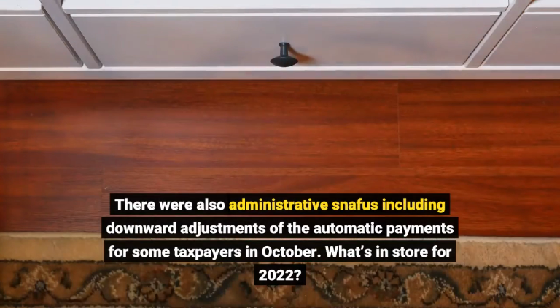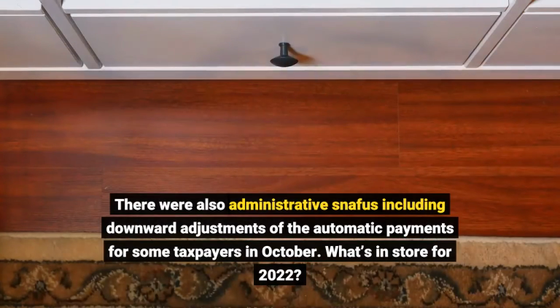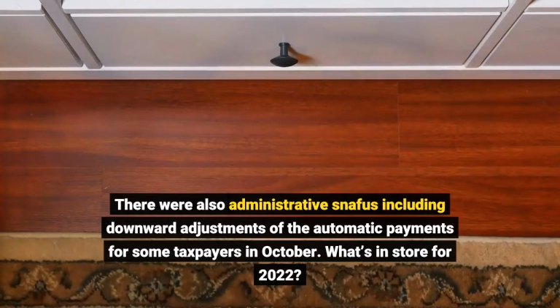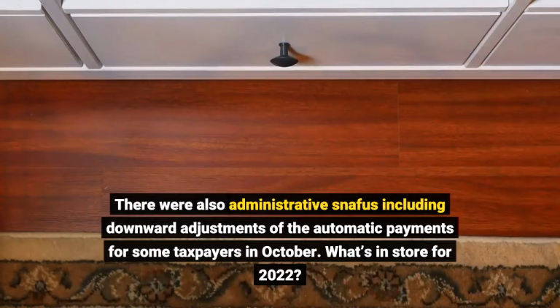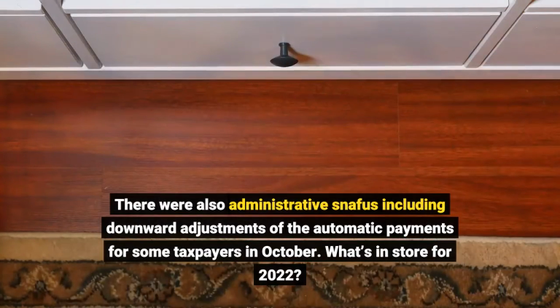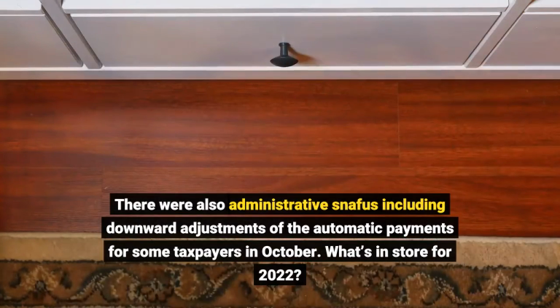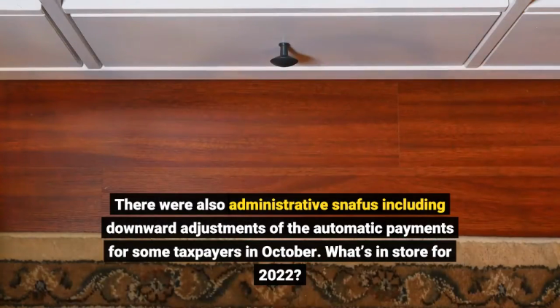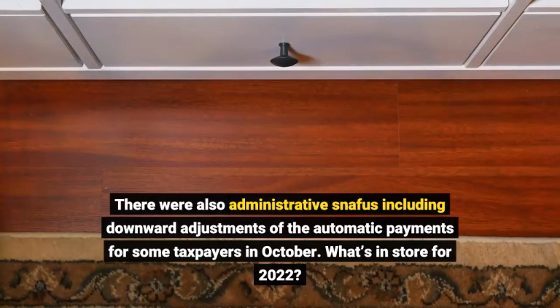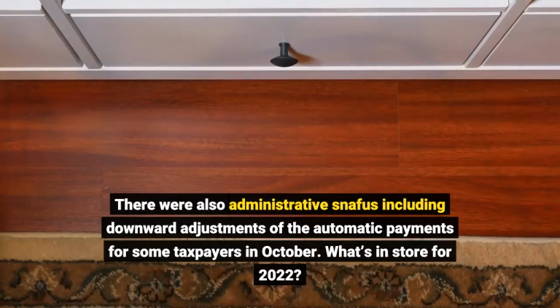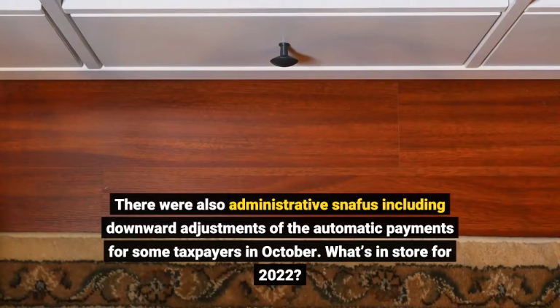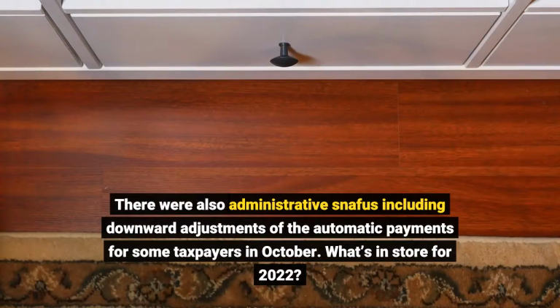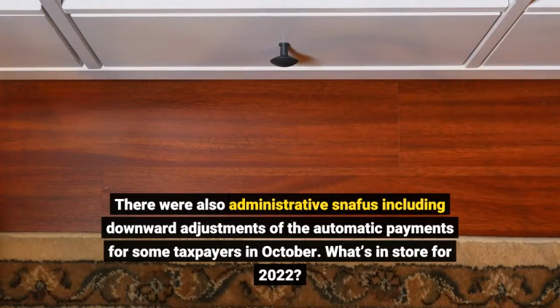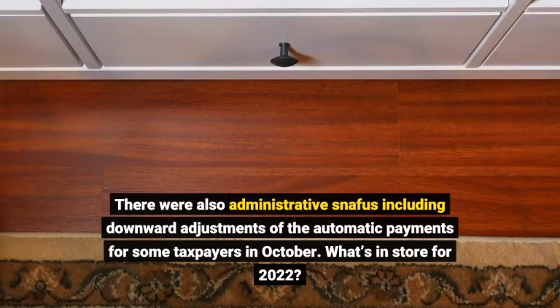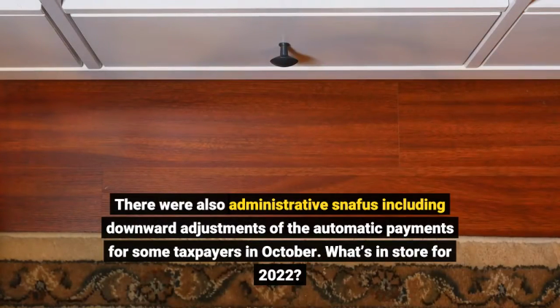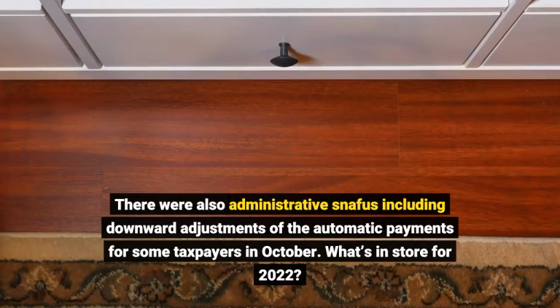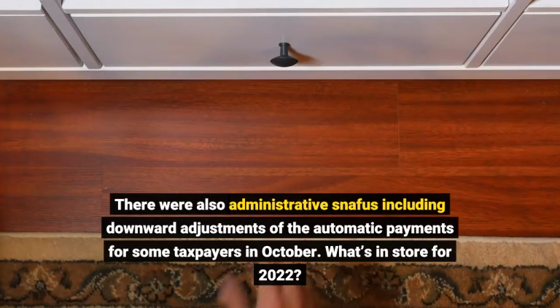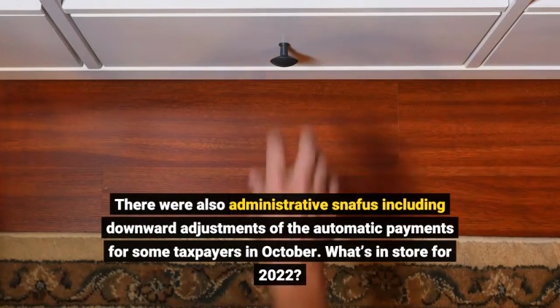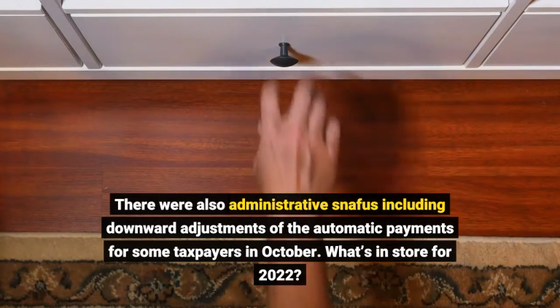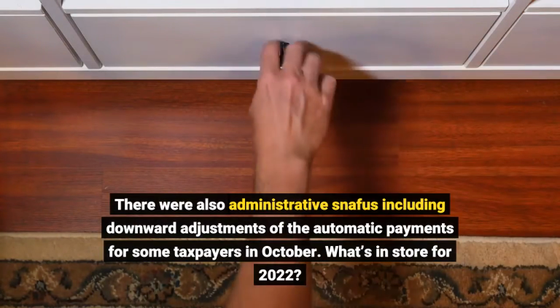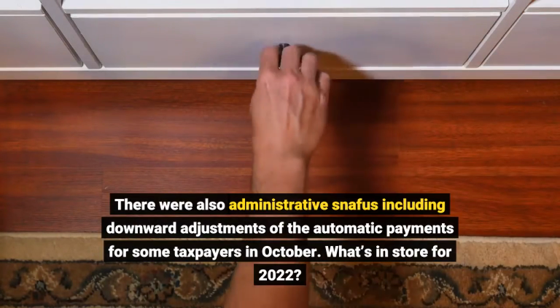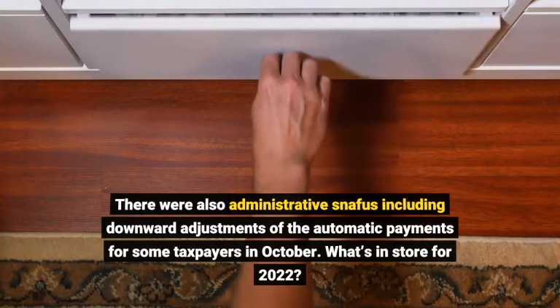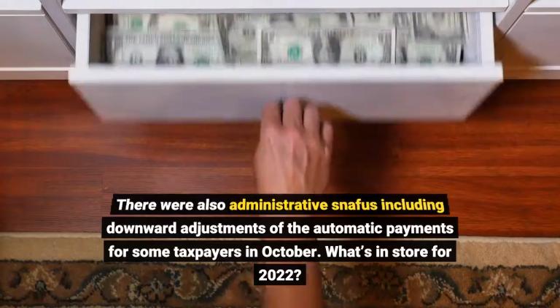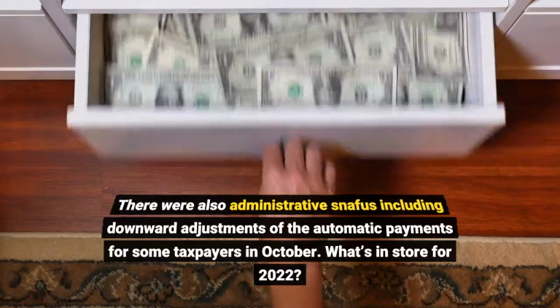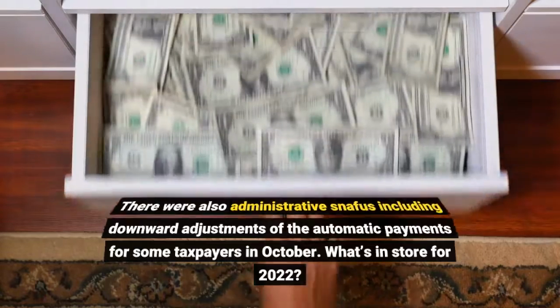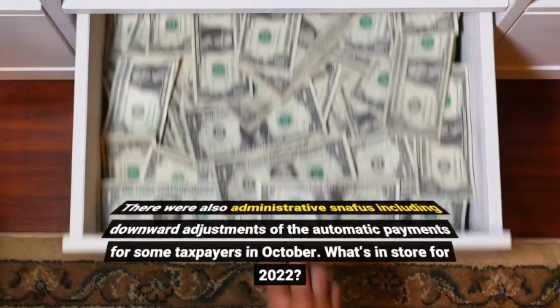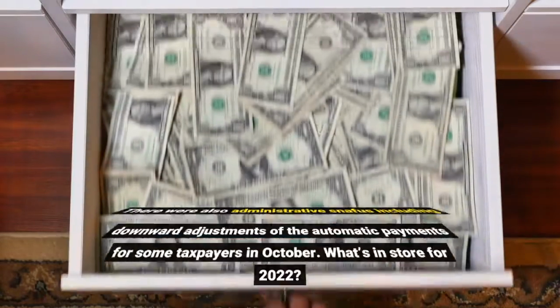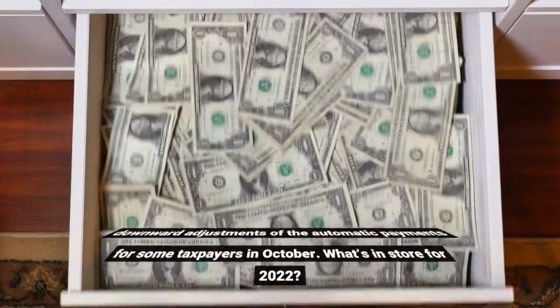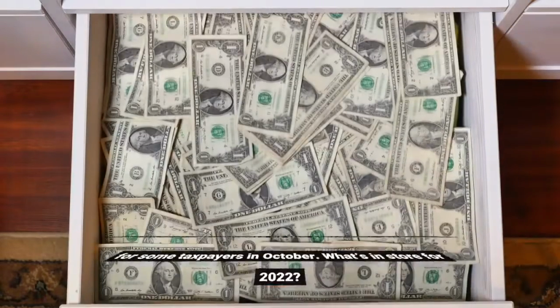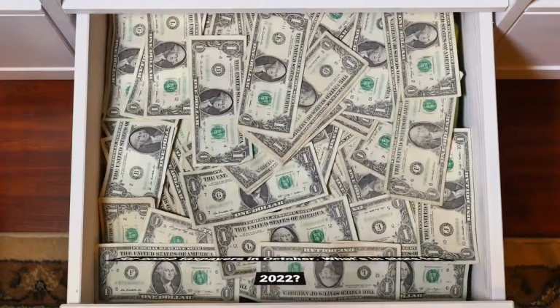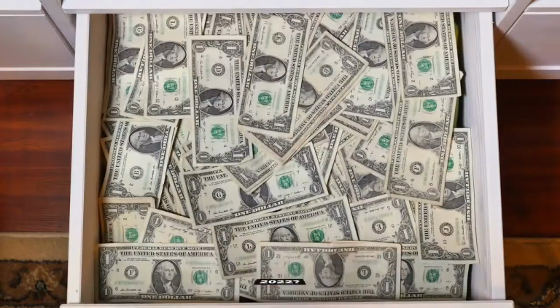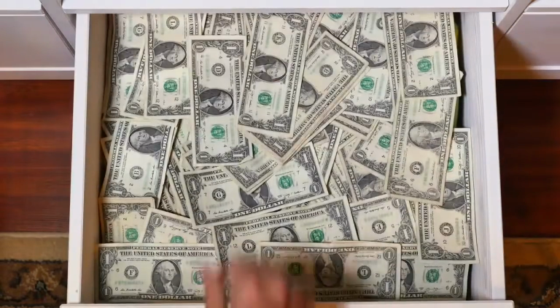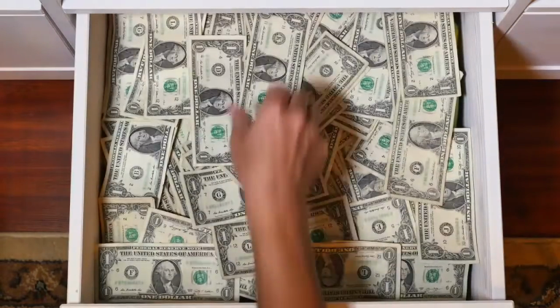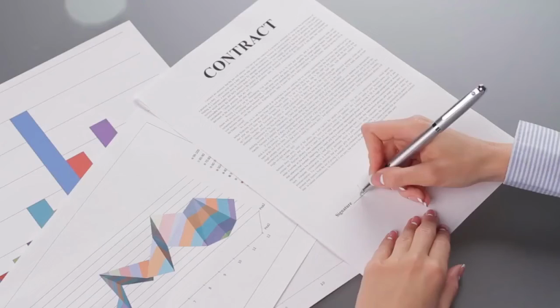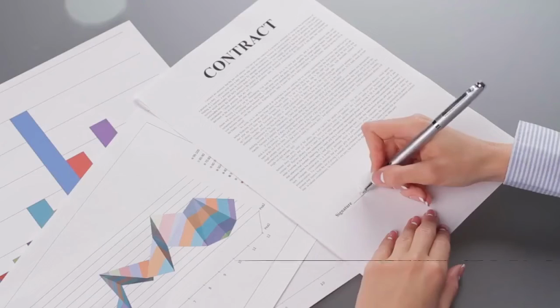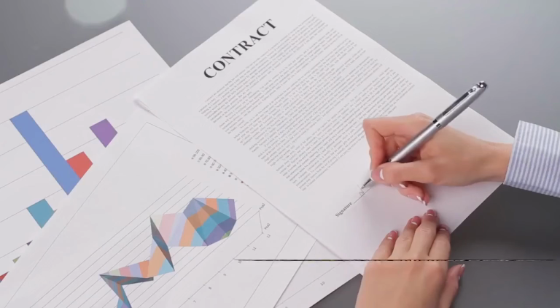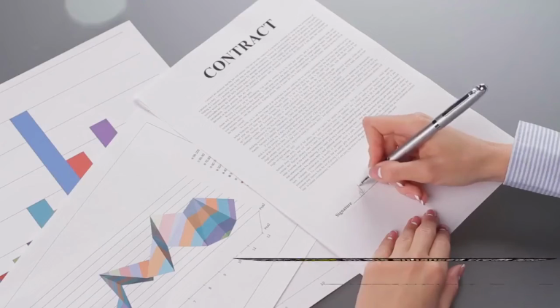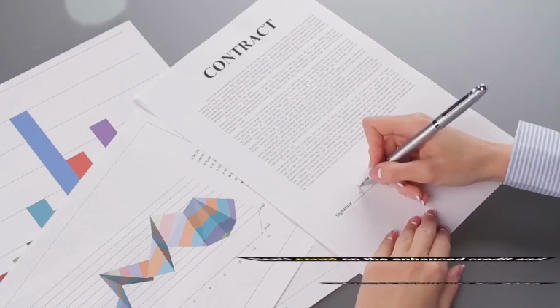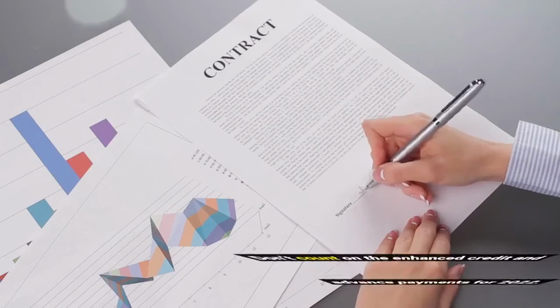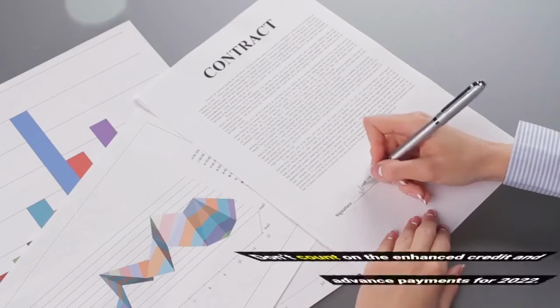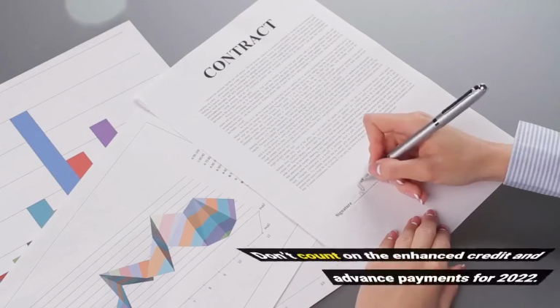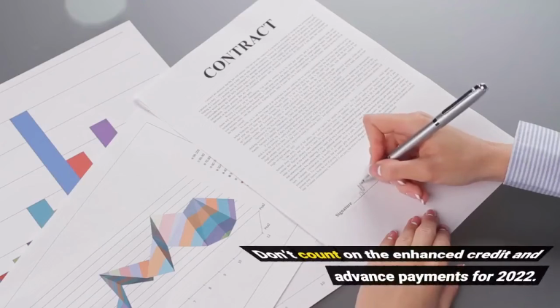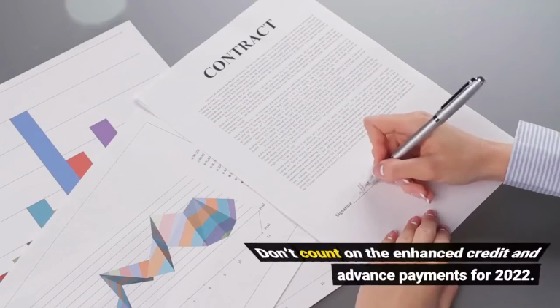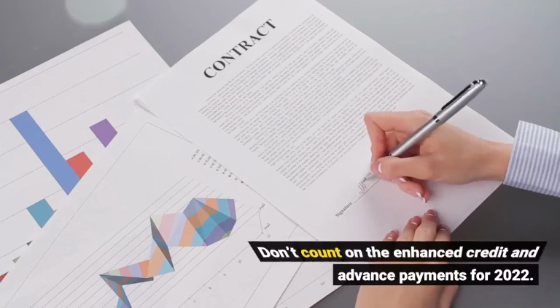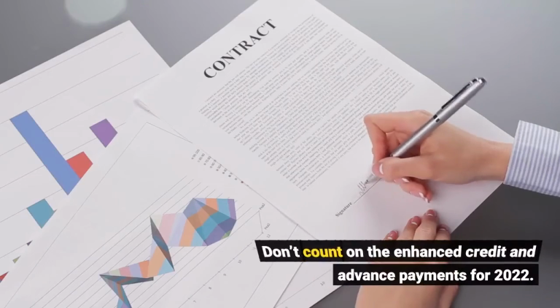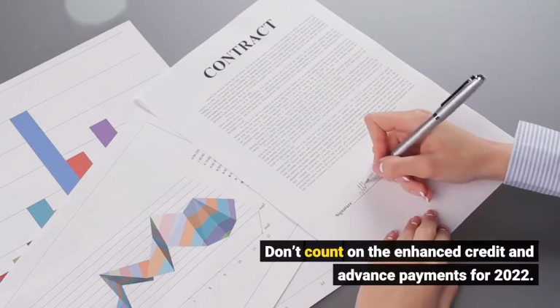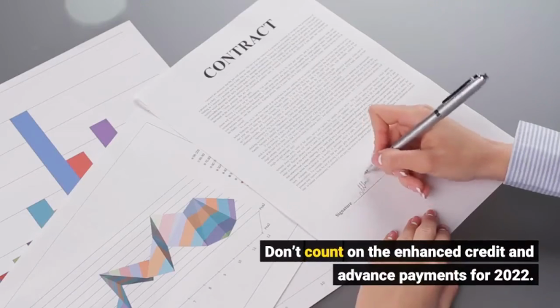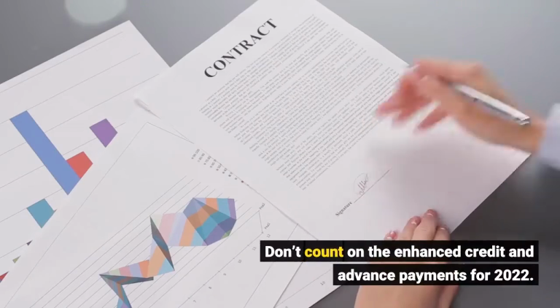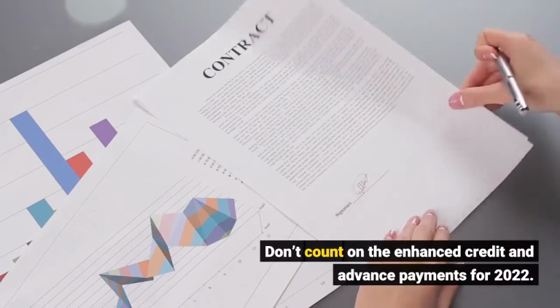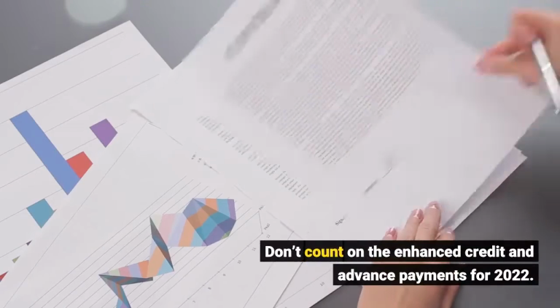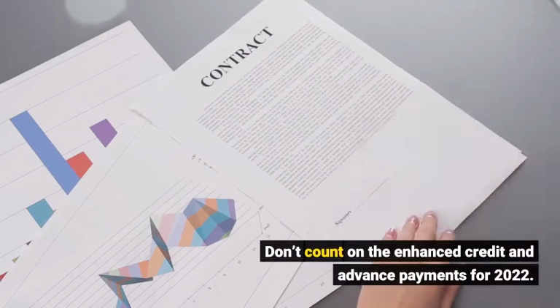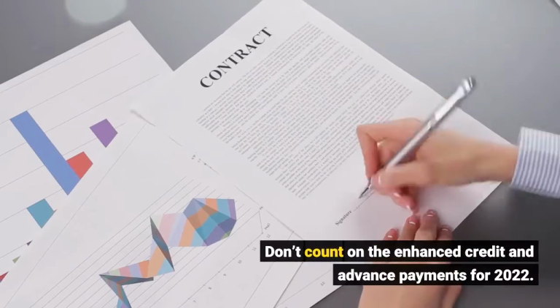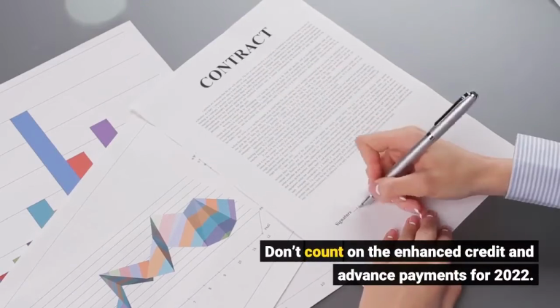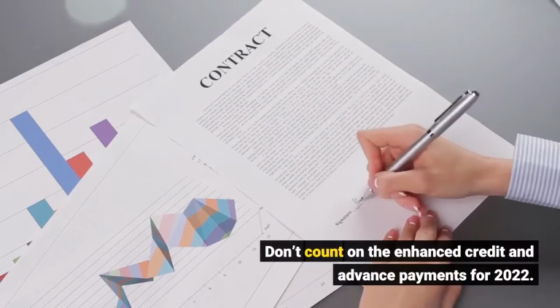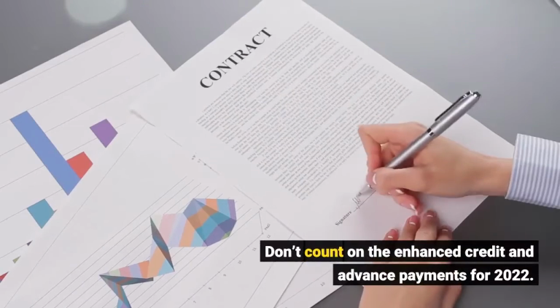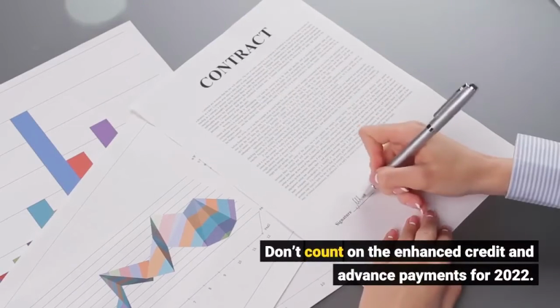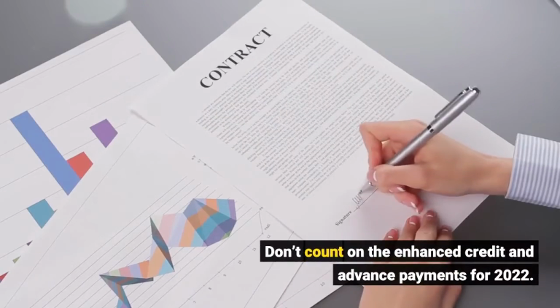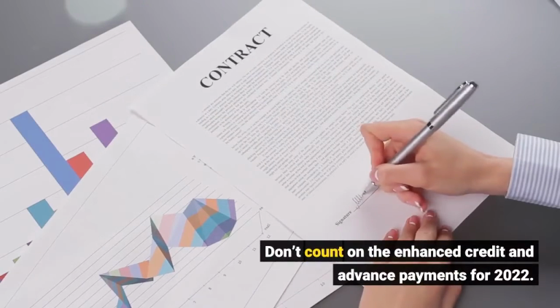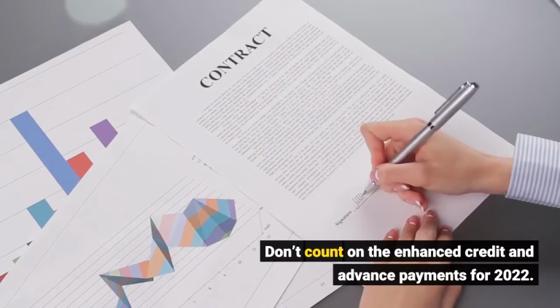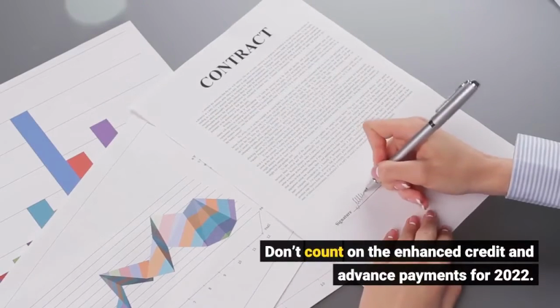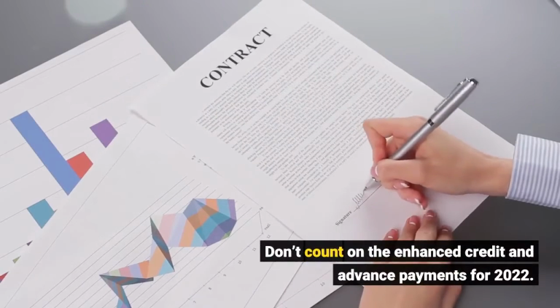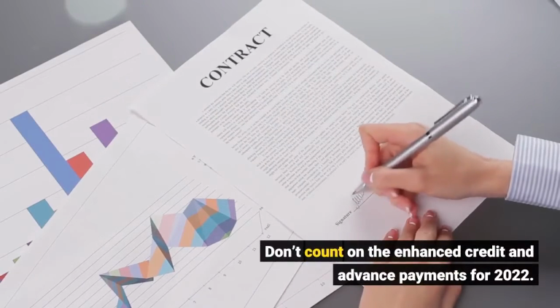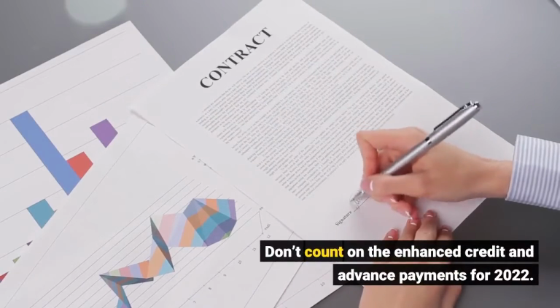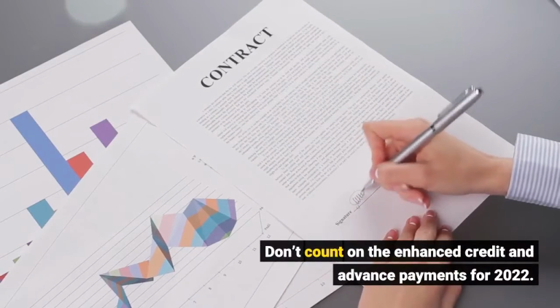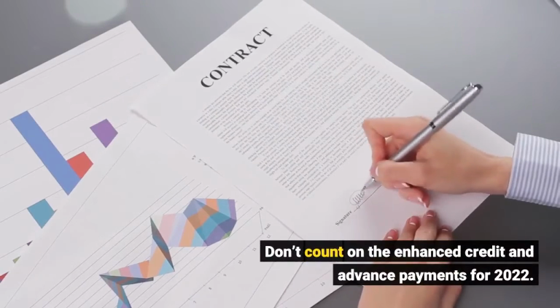What's in store for 2022? Don't count on the enhanced credit and advance payments for 2022.